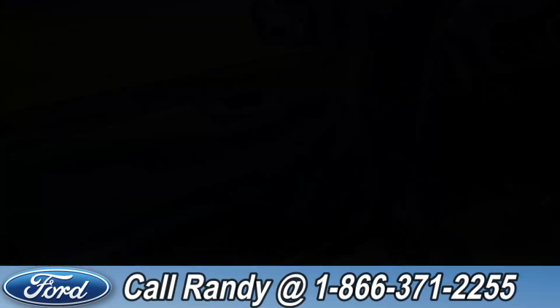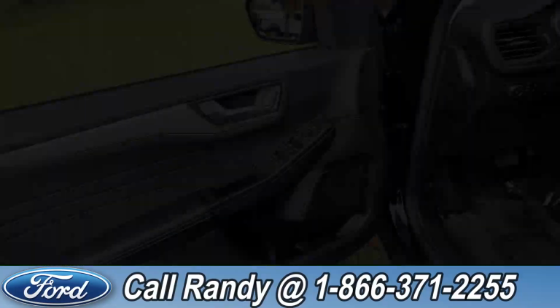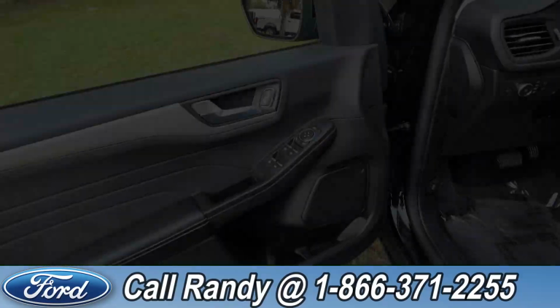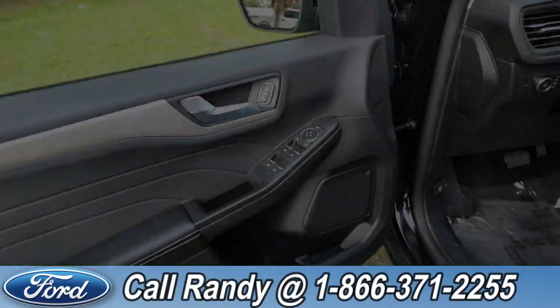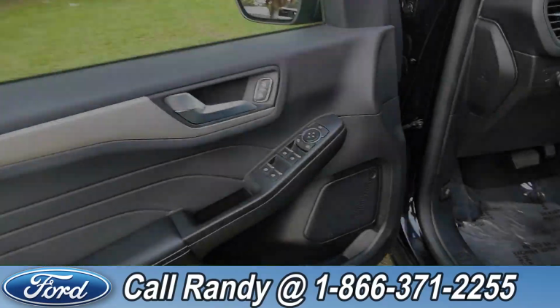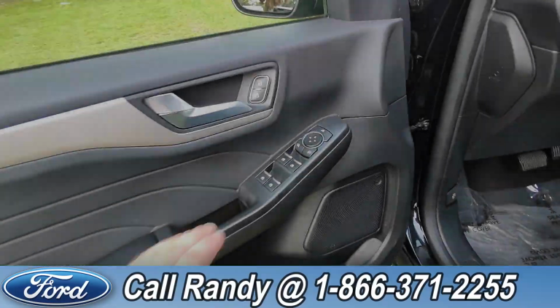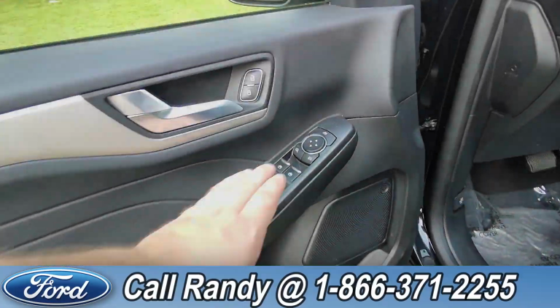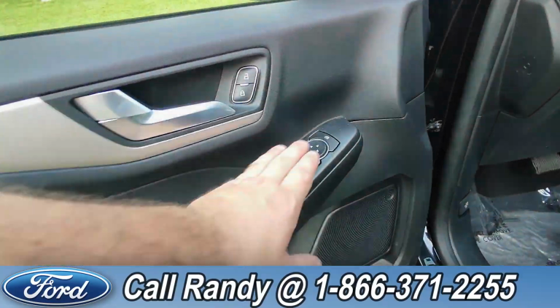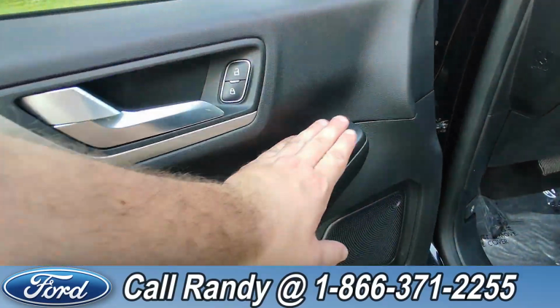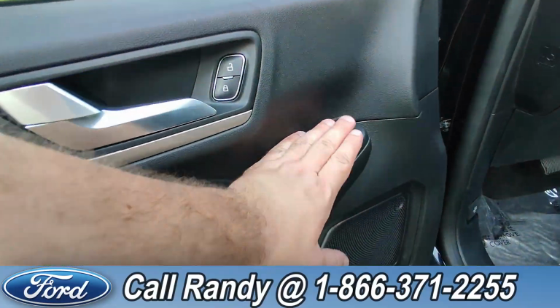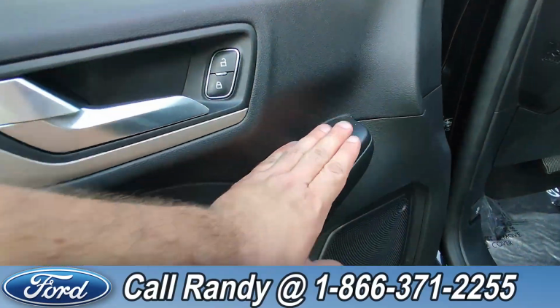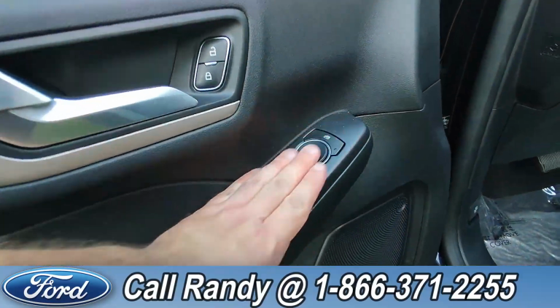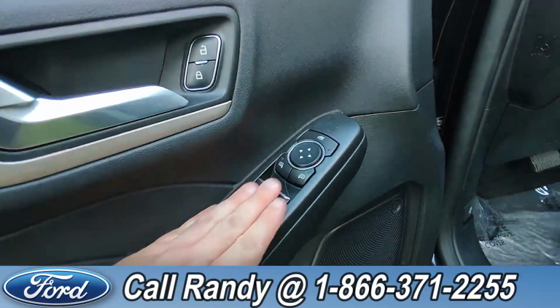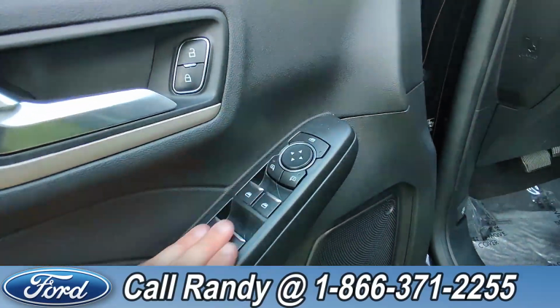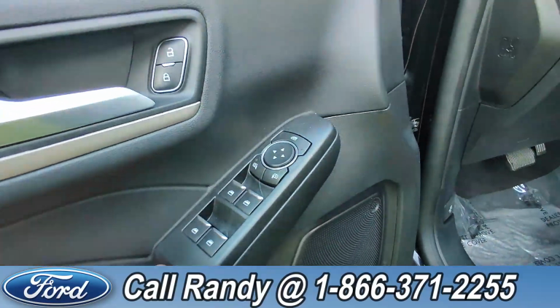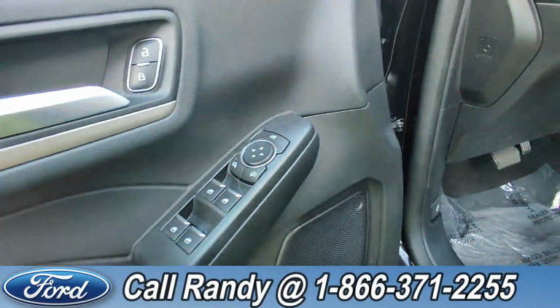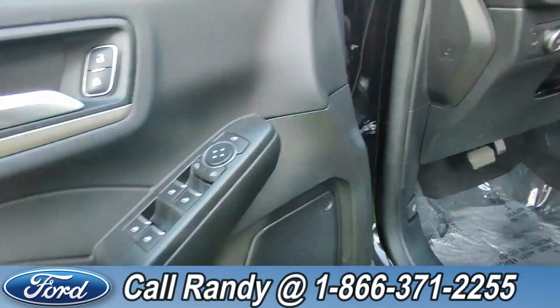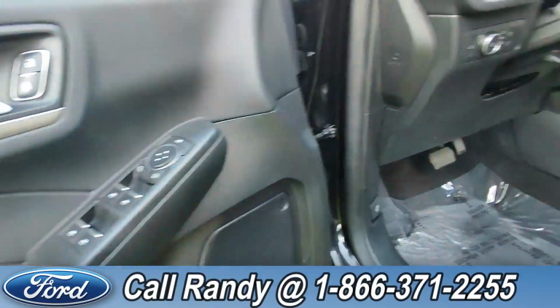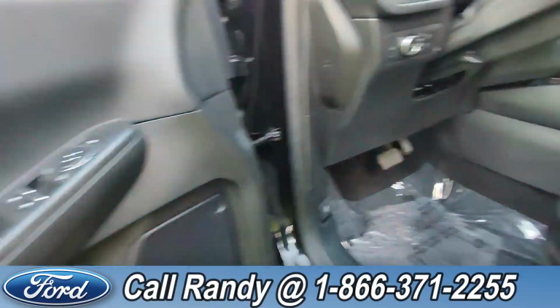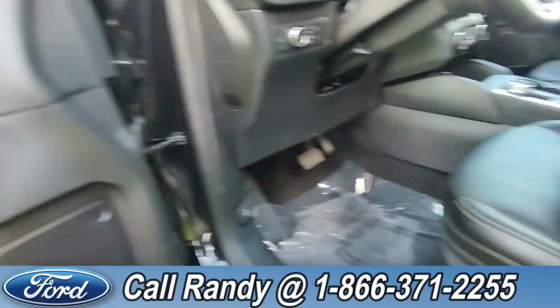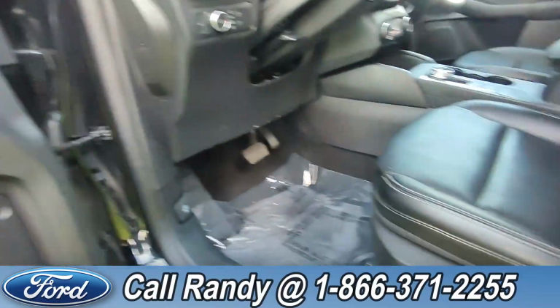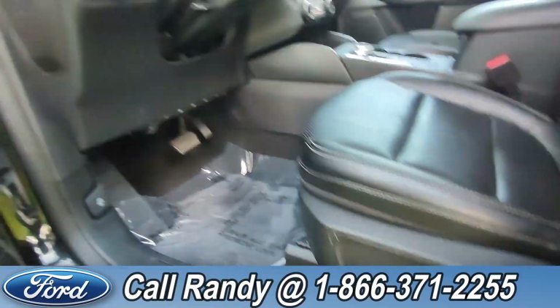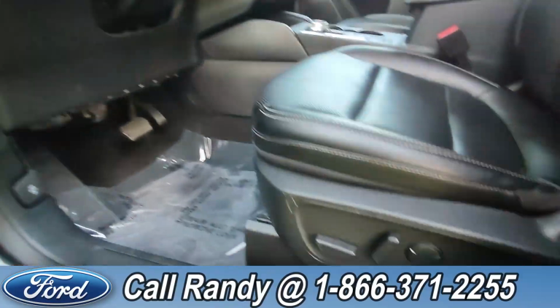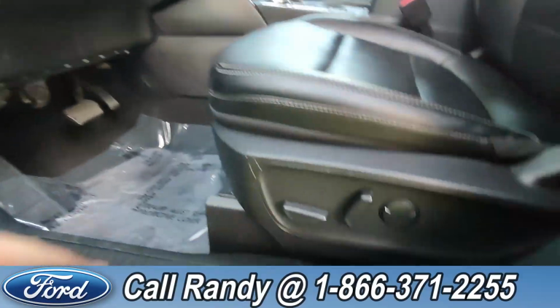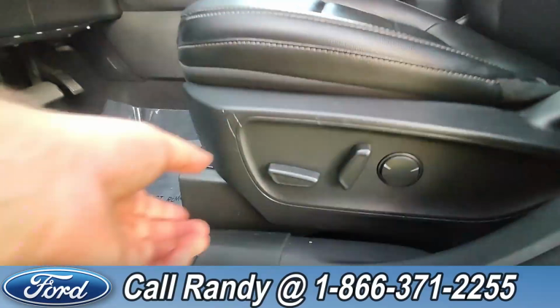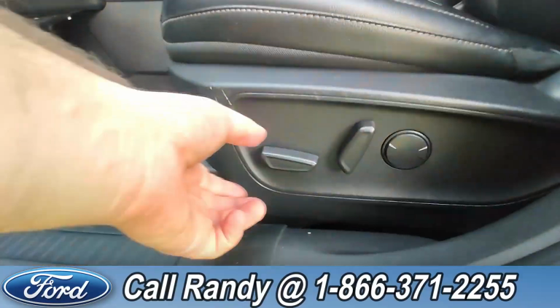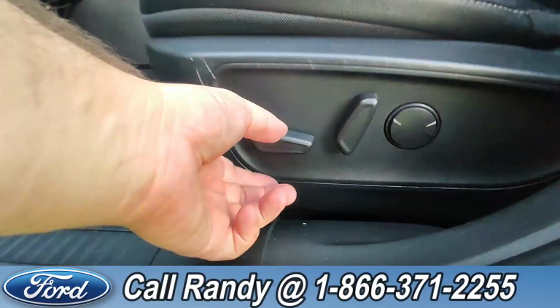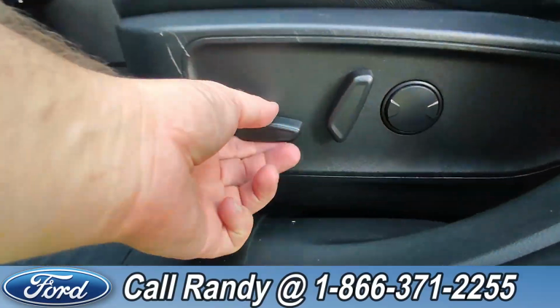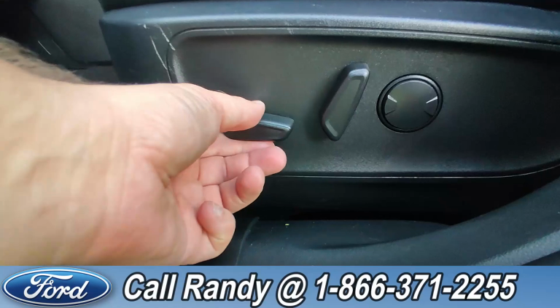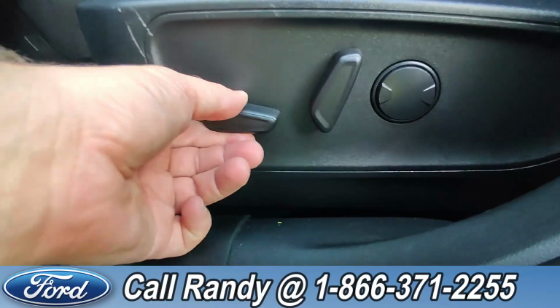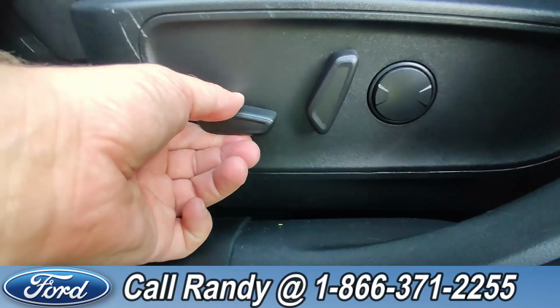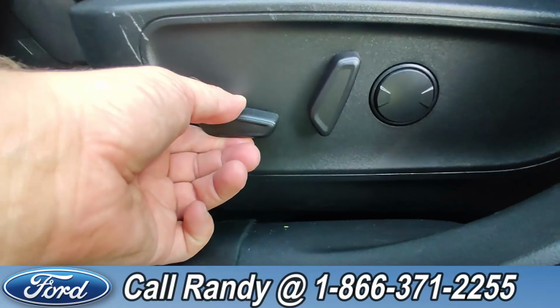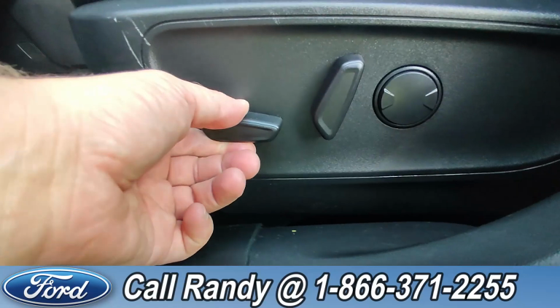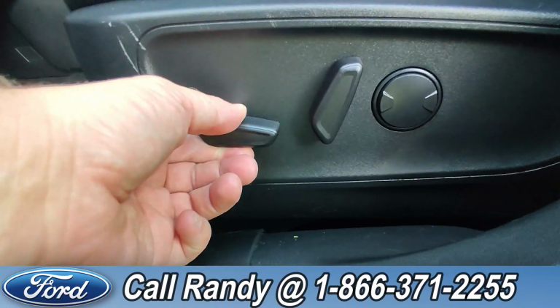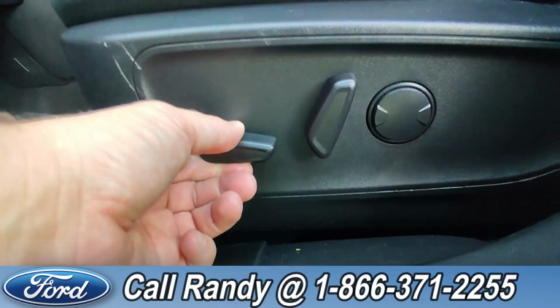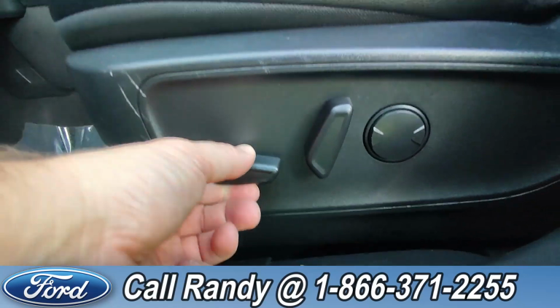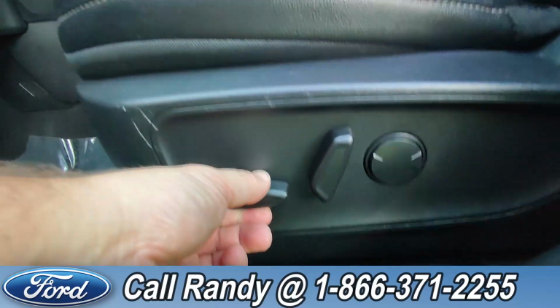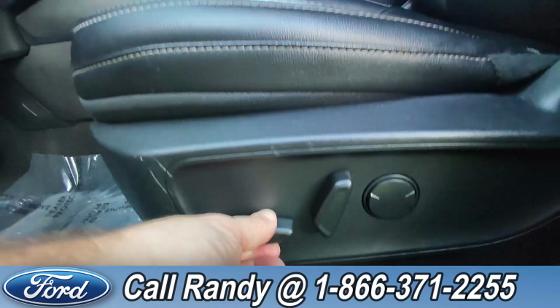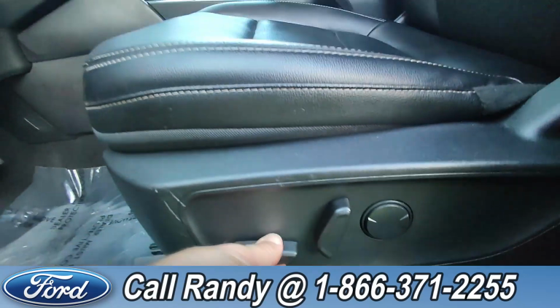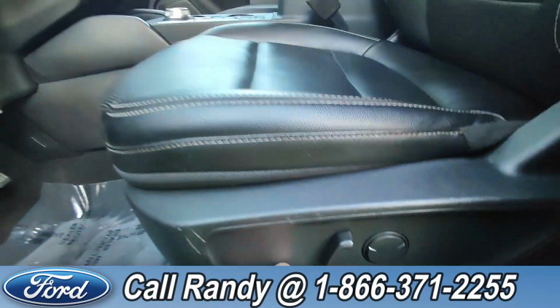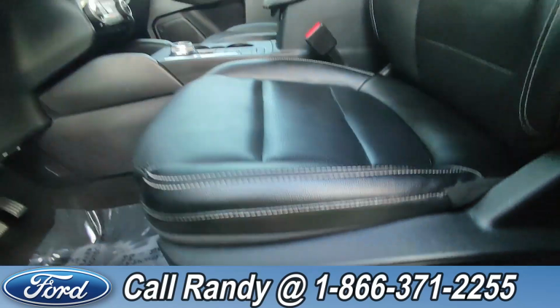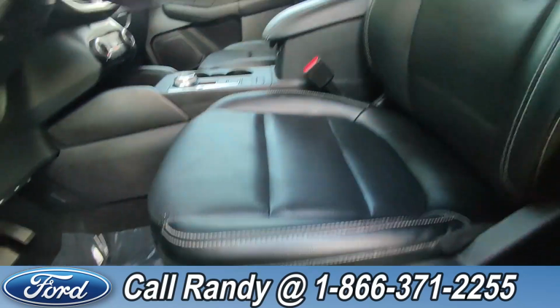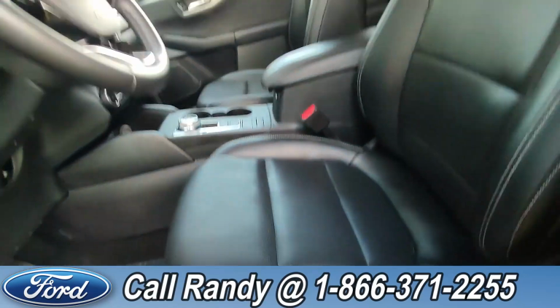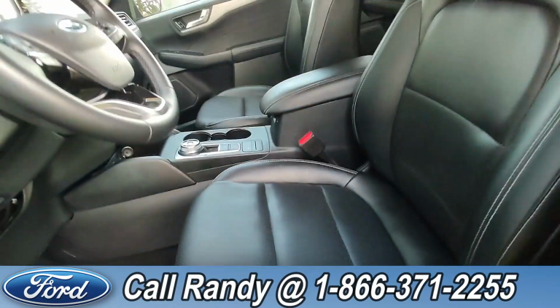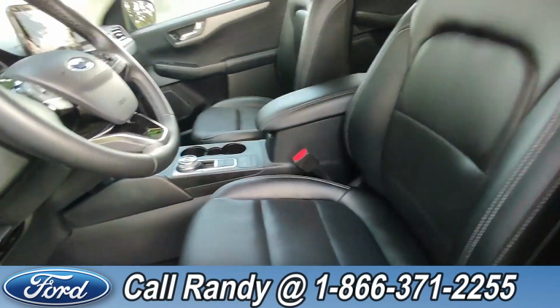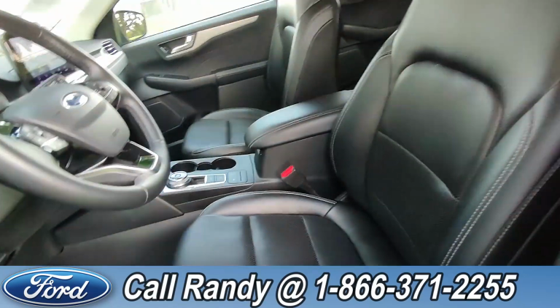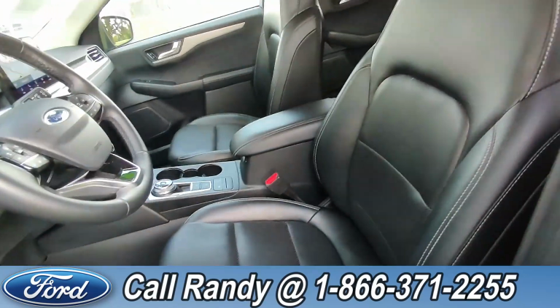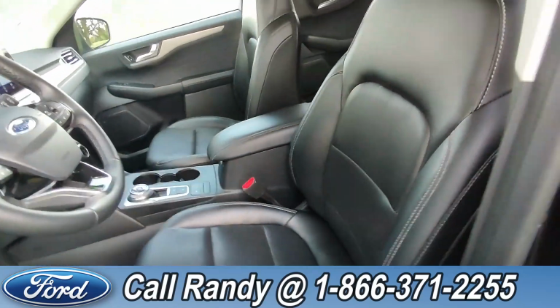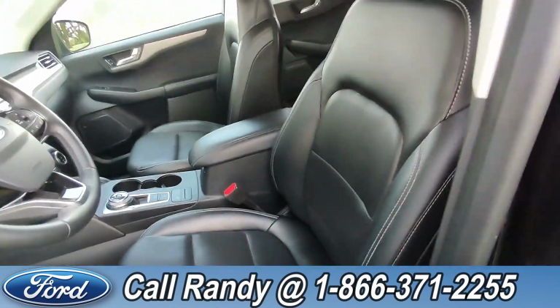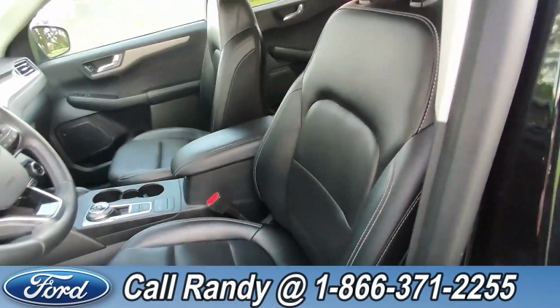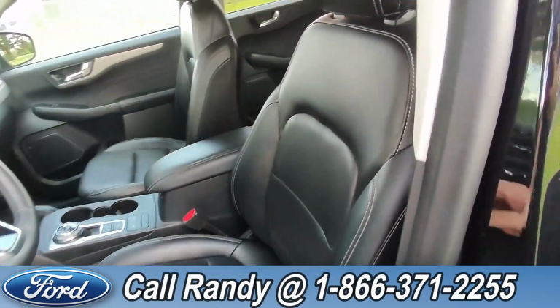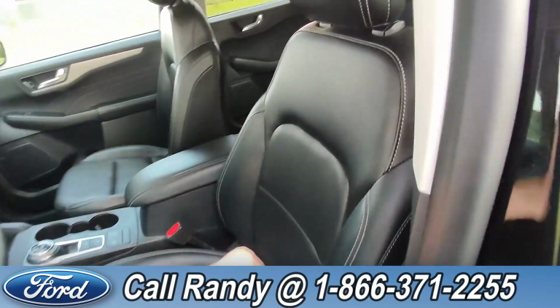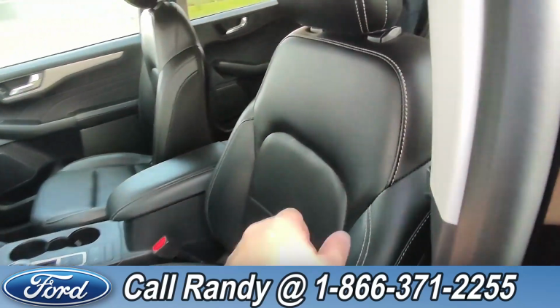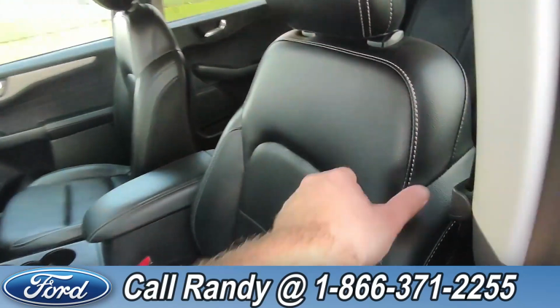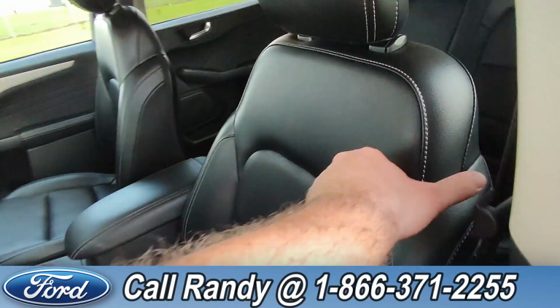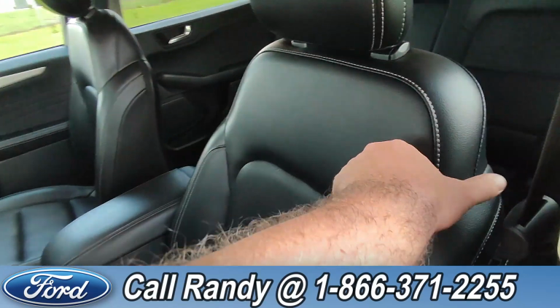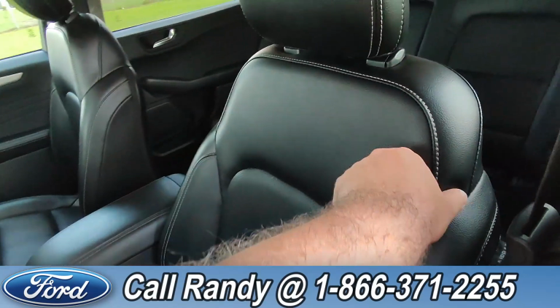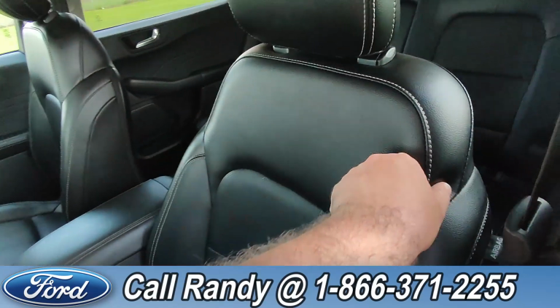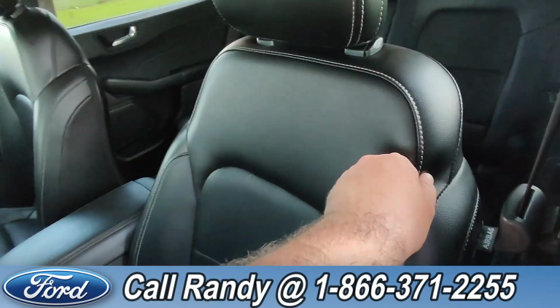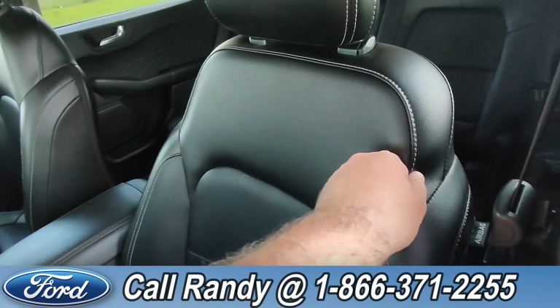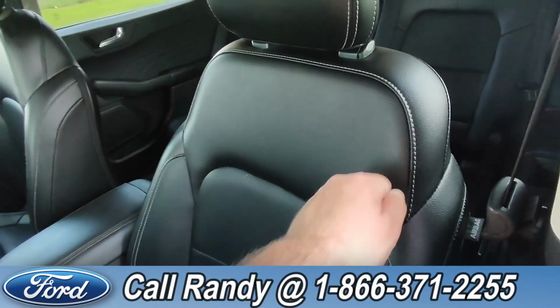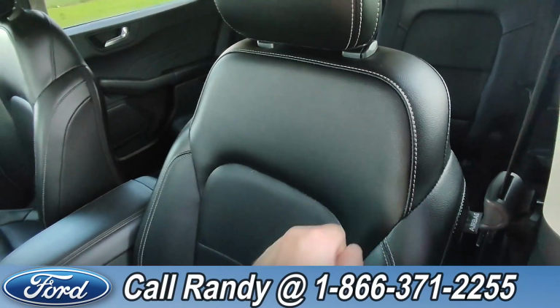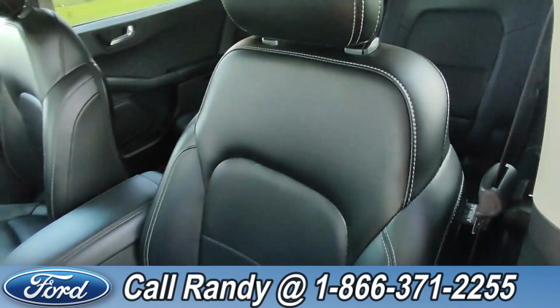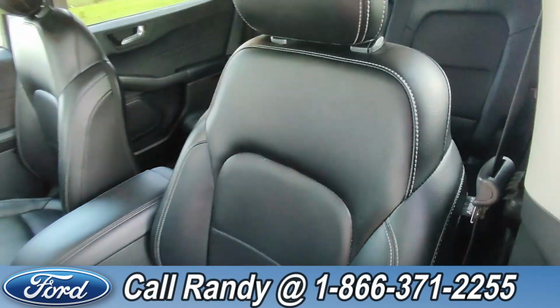On the door you have power windows, locks, and mirrors. Down here is your driver's side seat controls, and the interior is black leather.